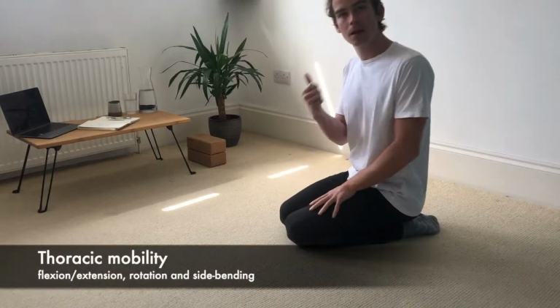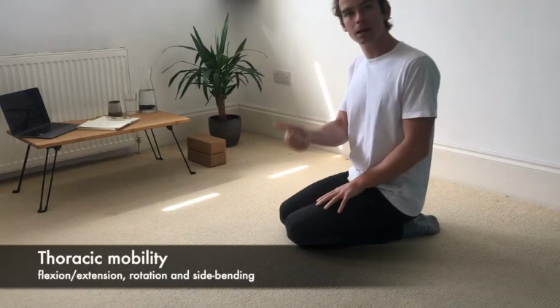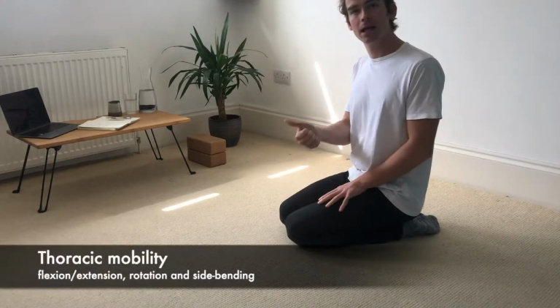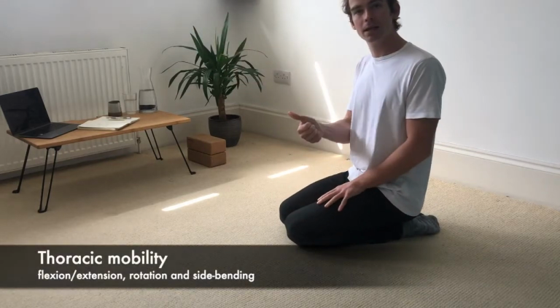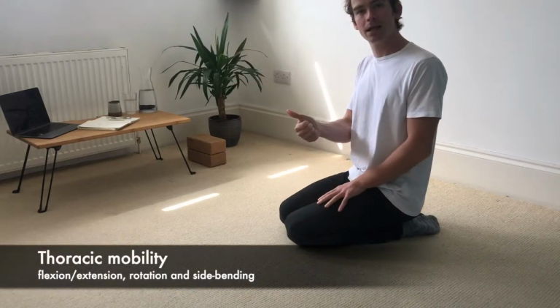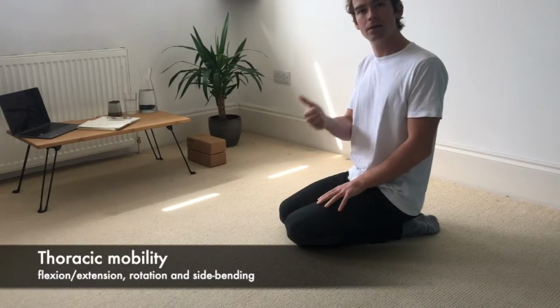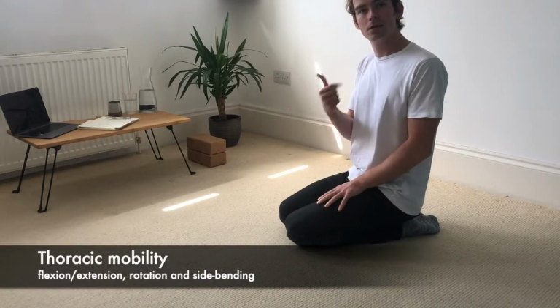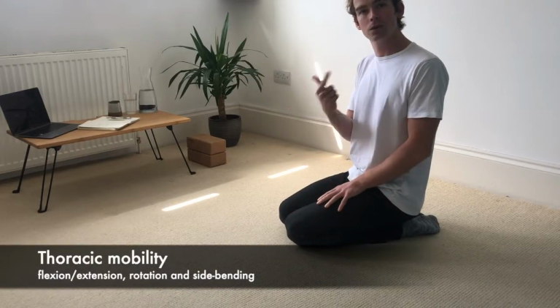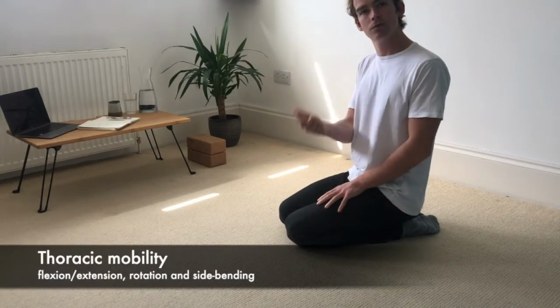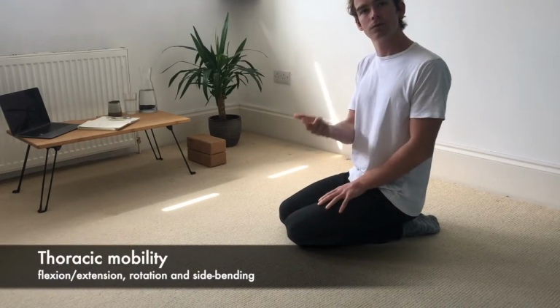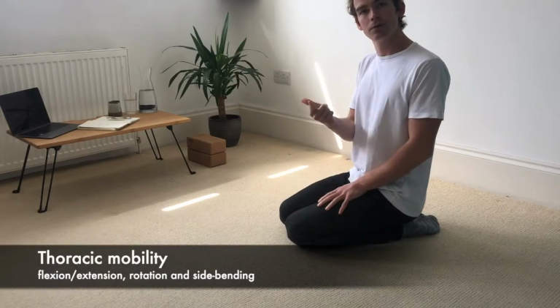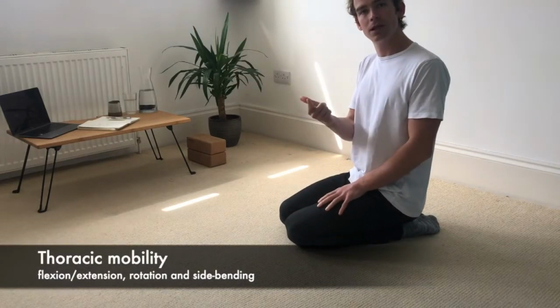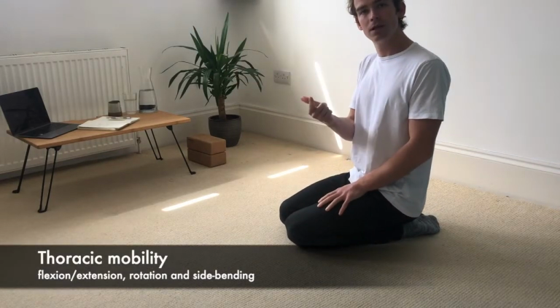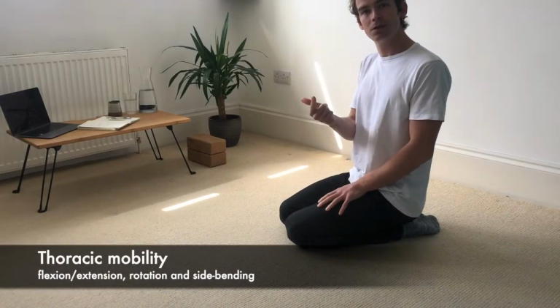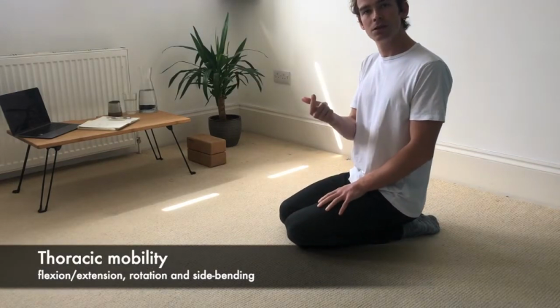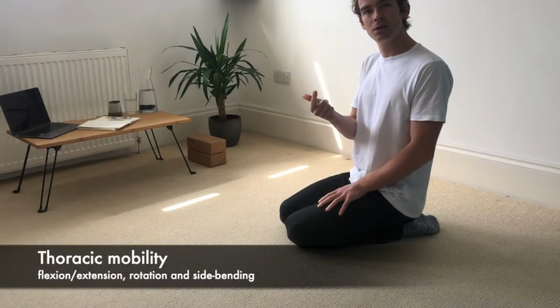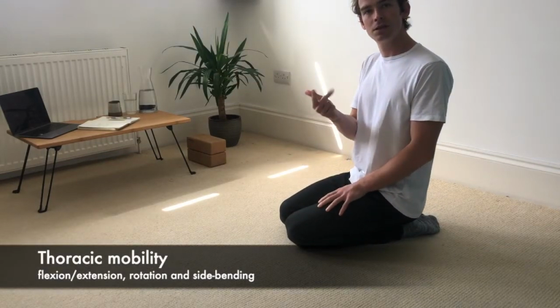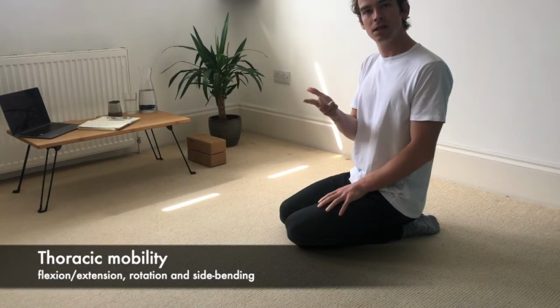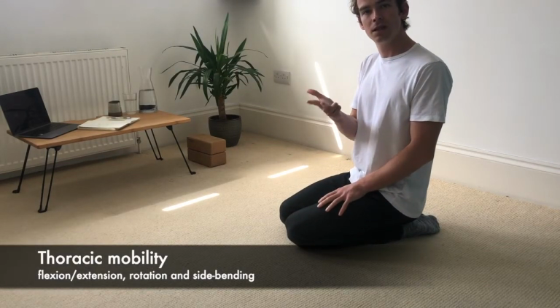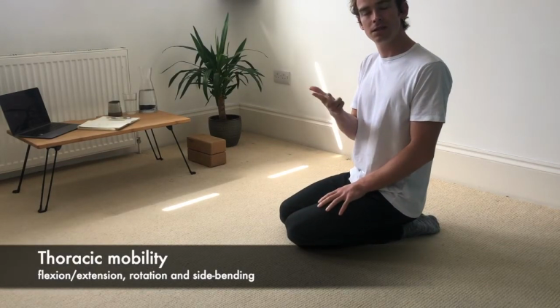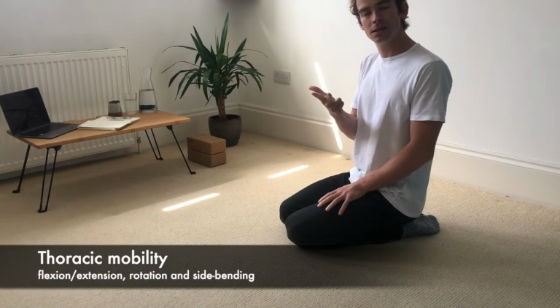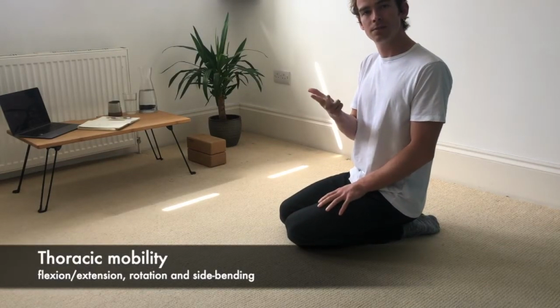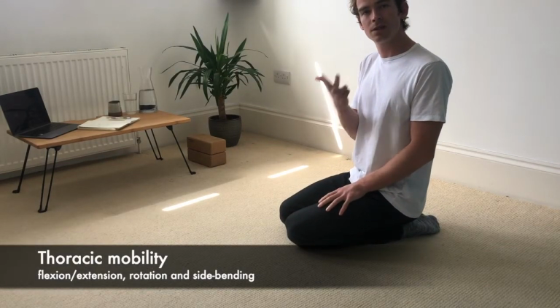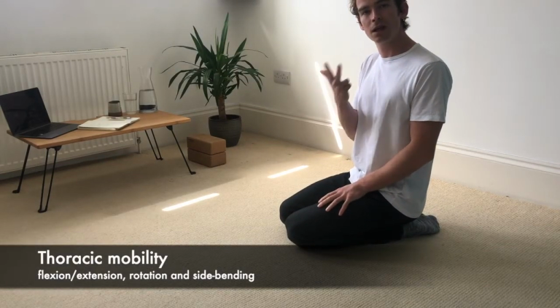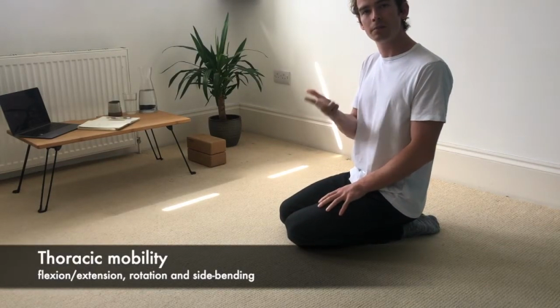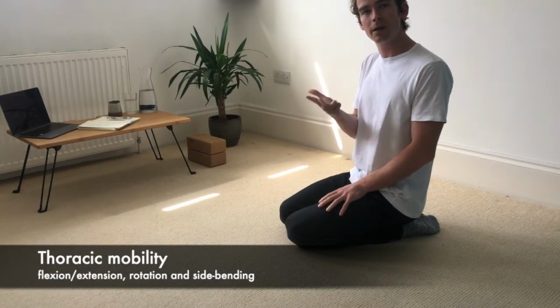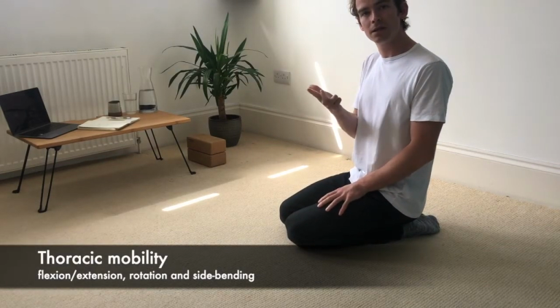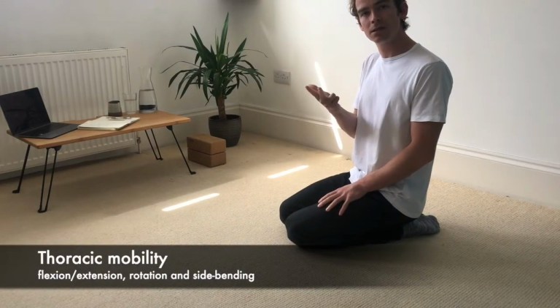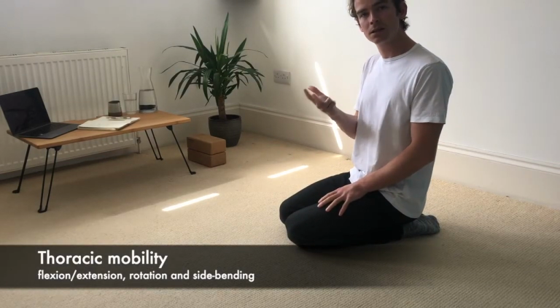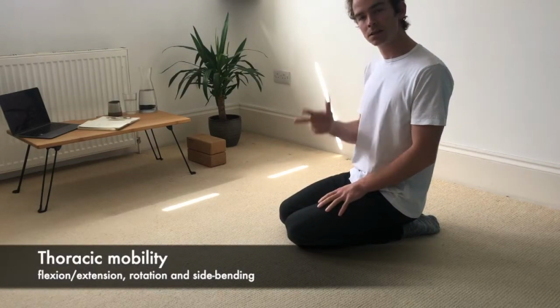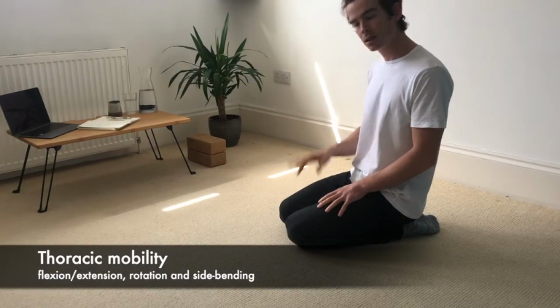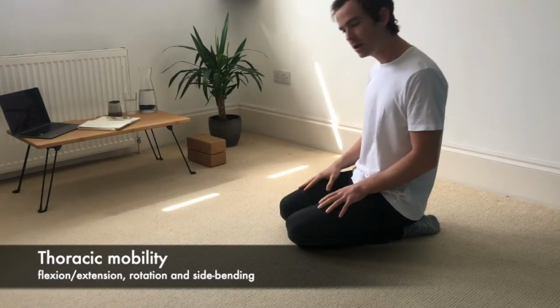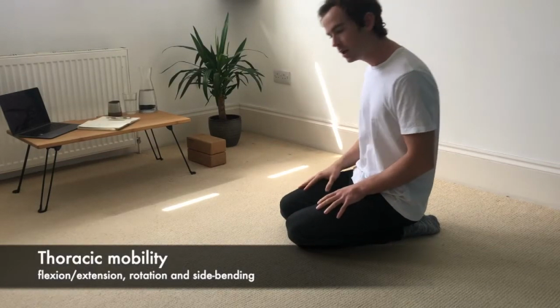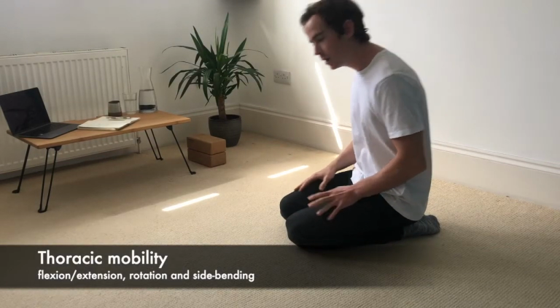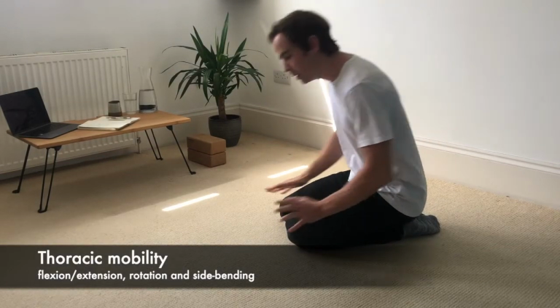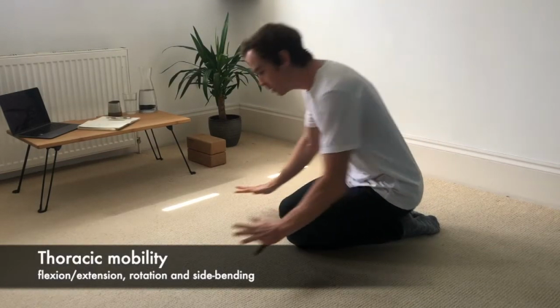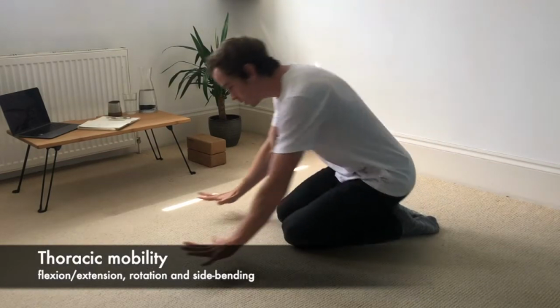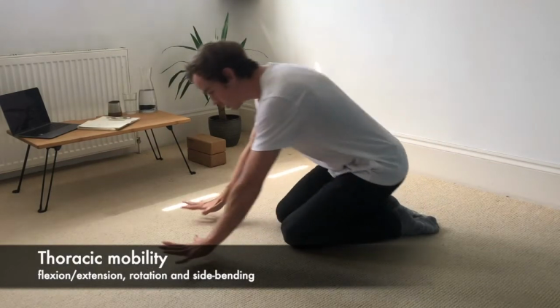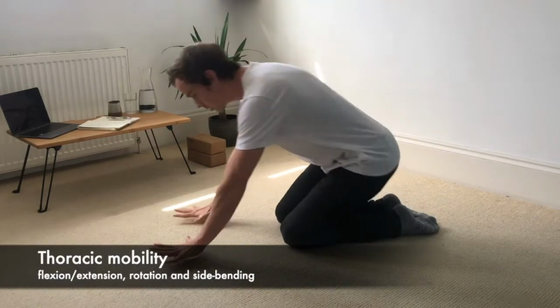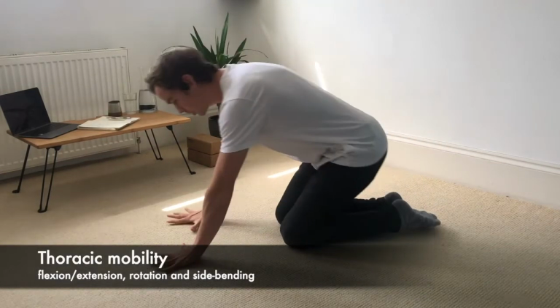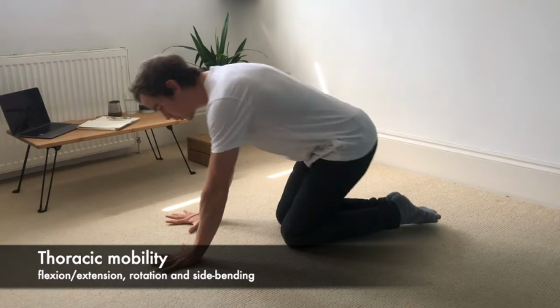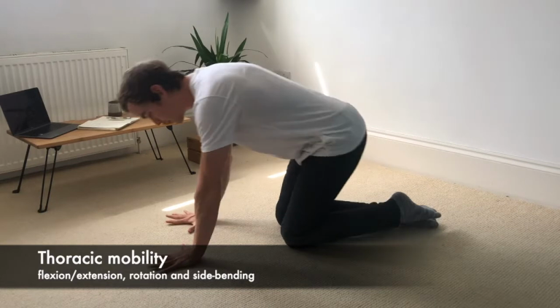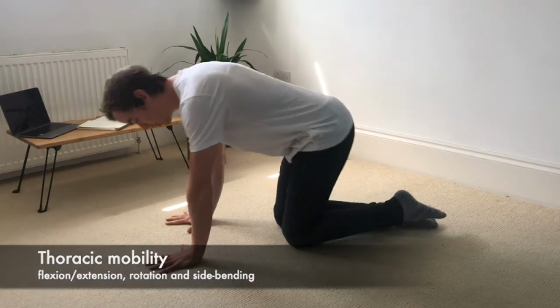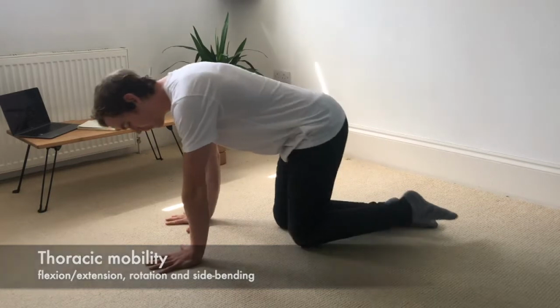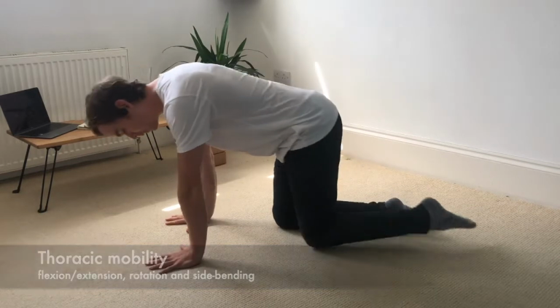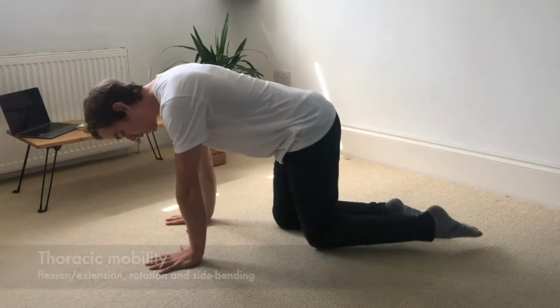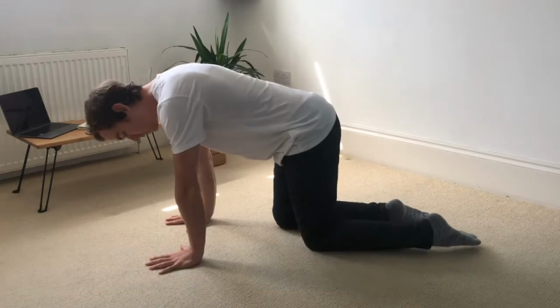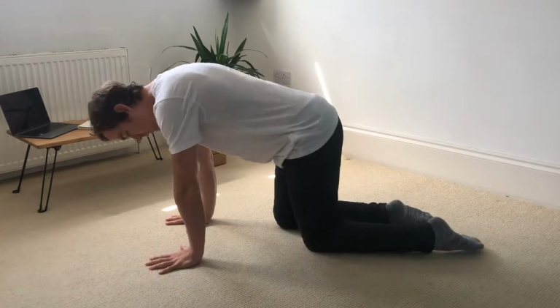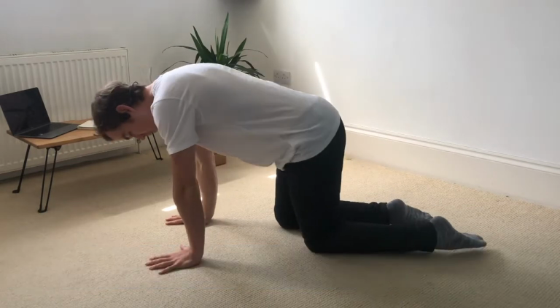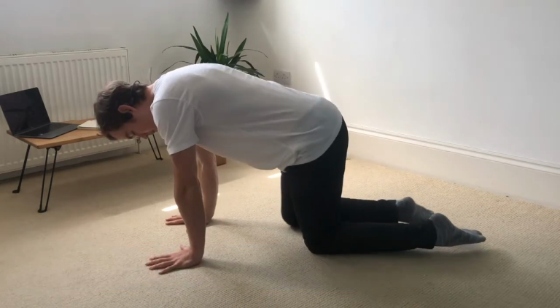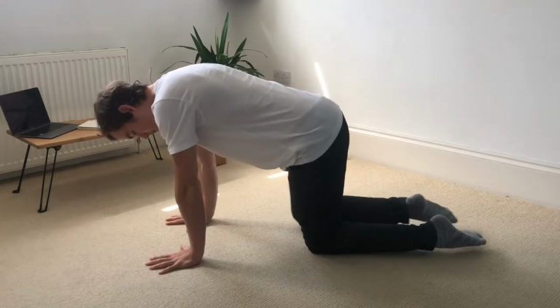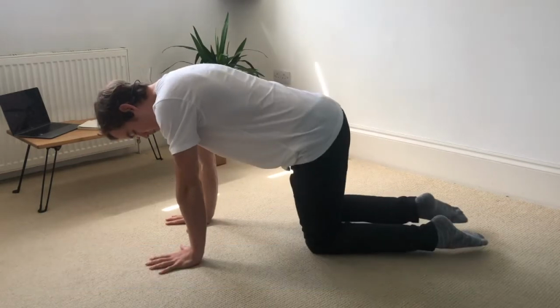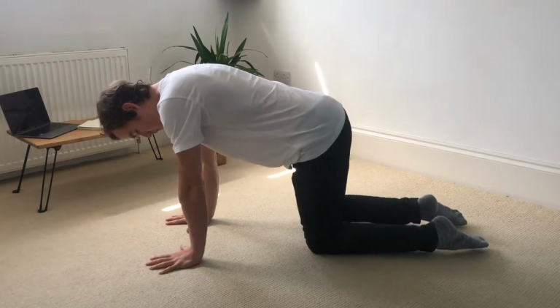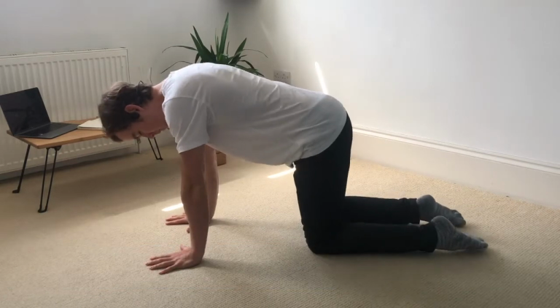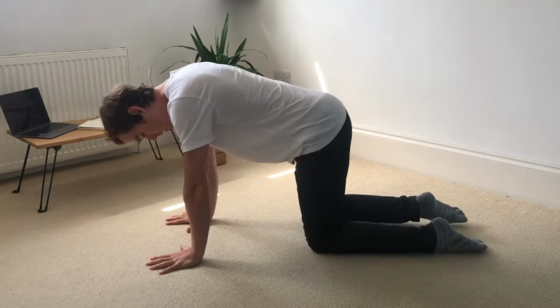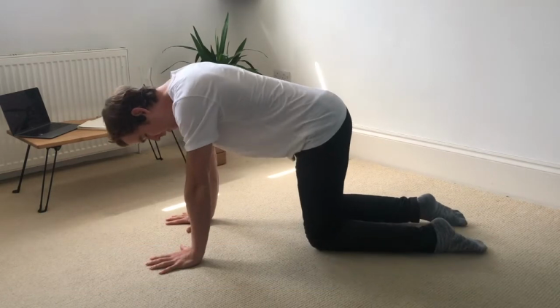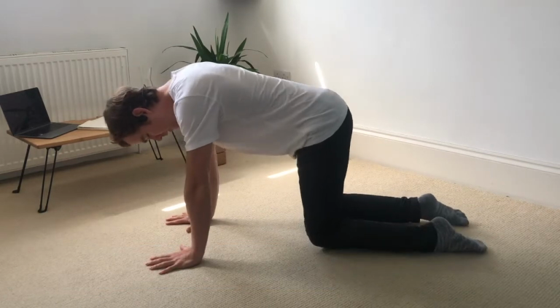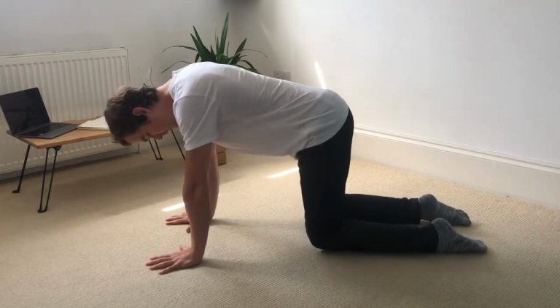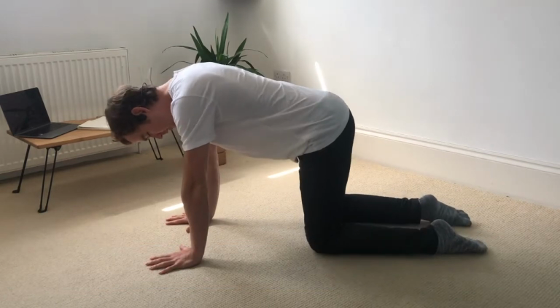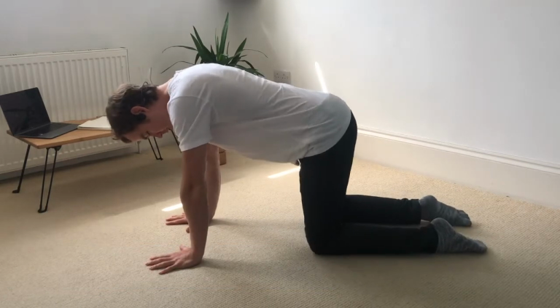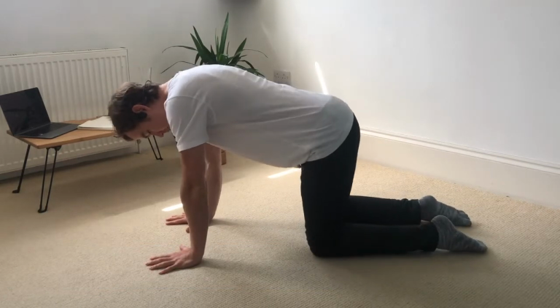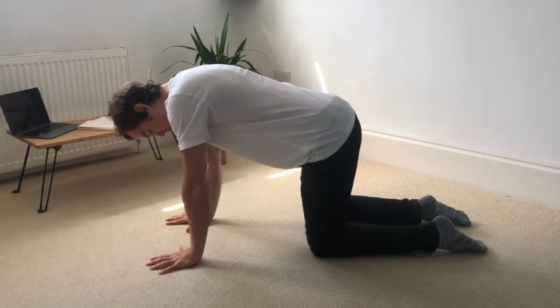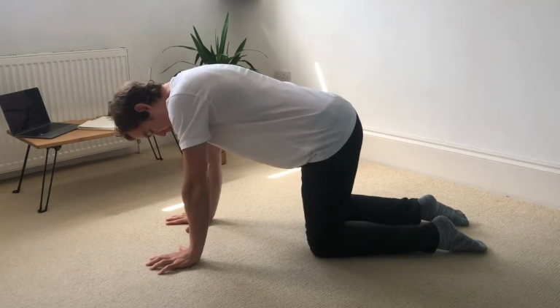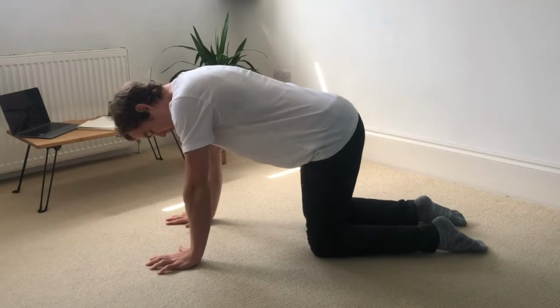Cat-cows, rotations, and then some side bends. So spread the fingers, knees under the hips.